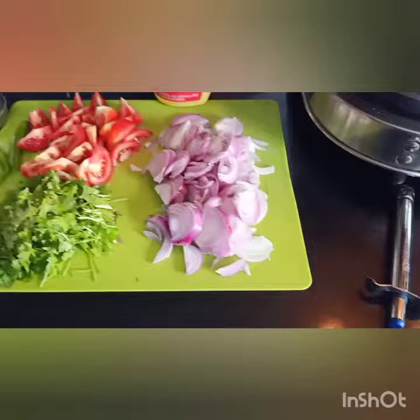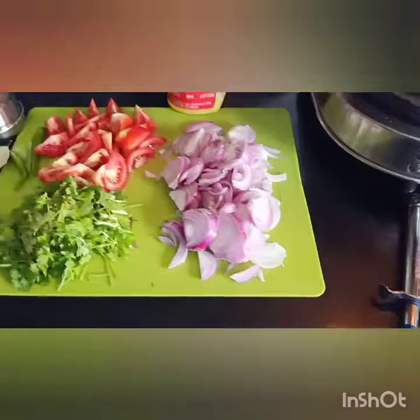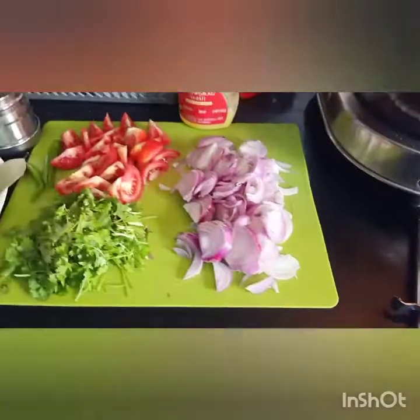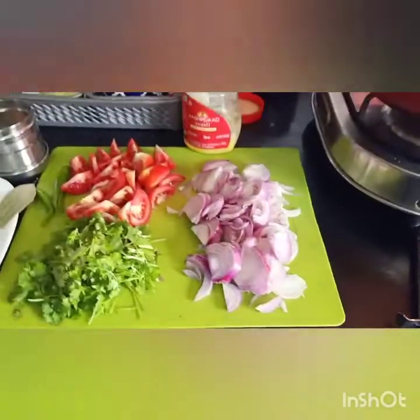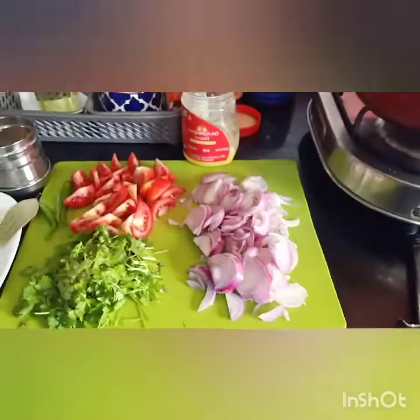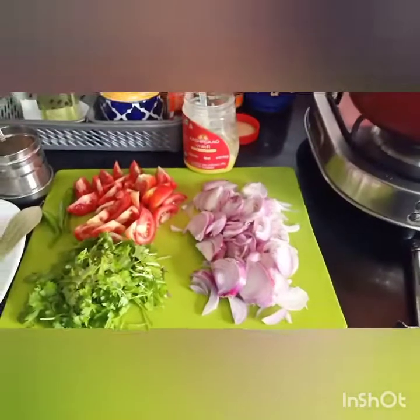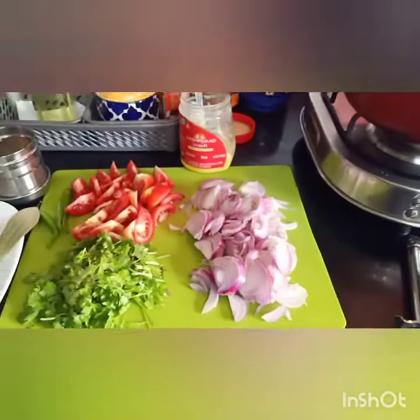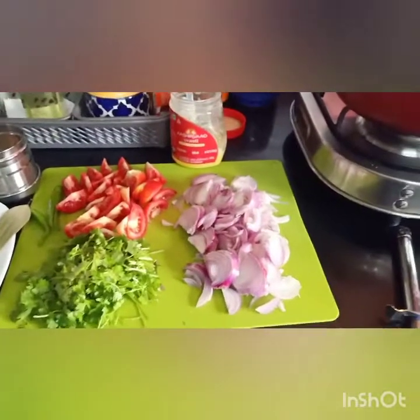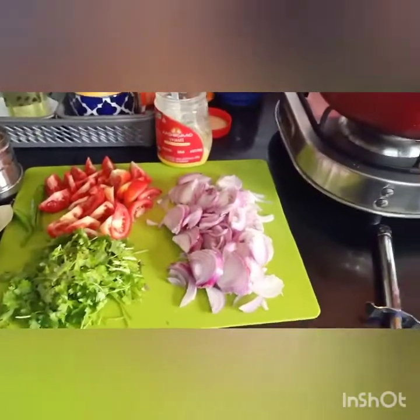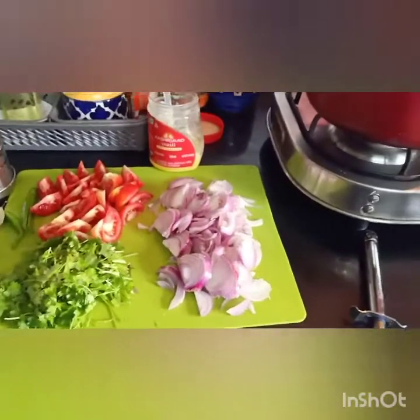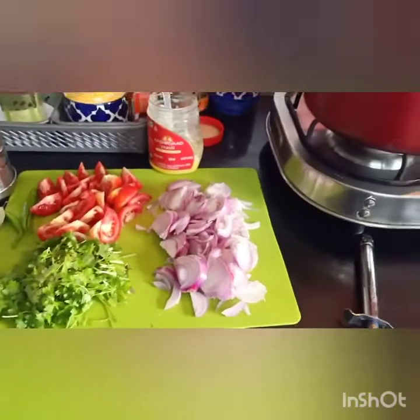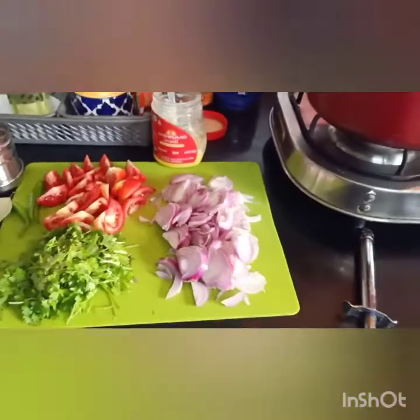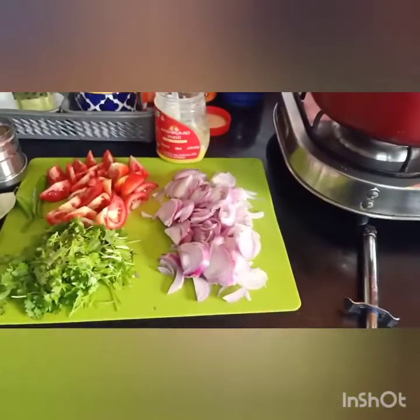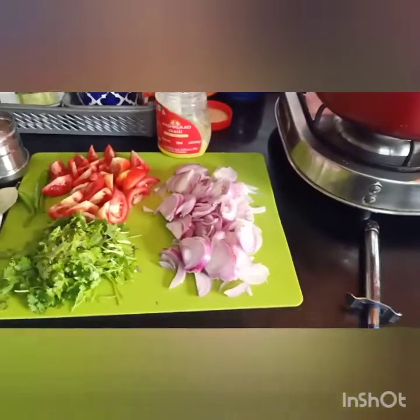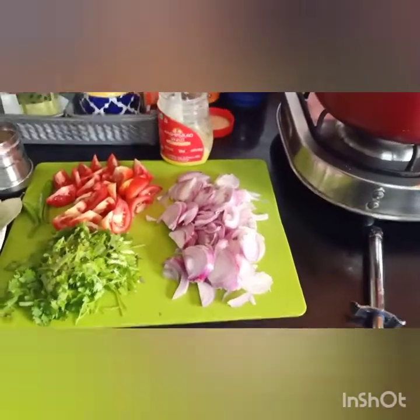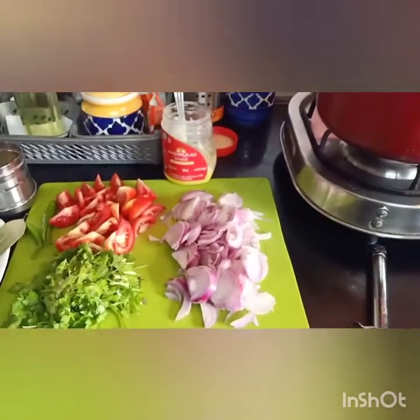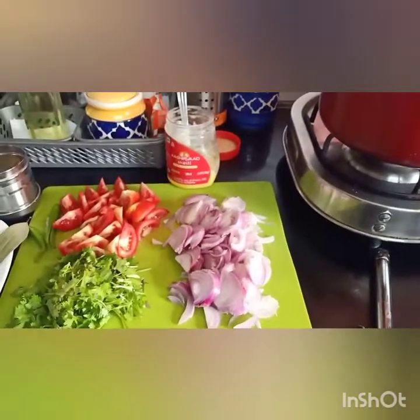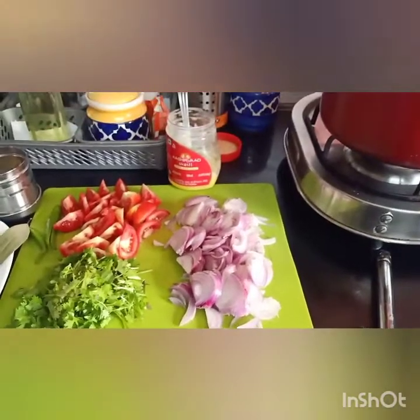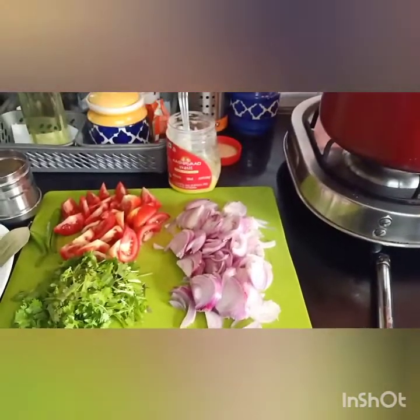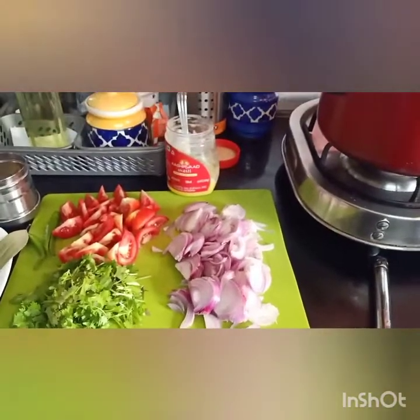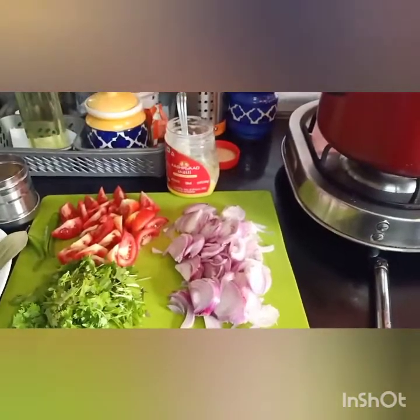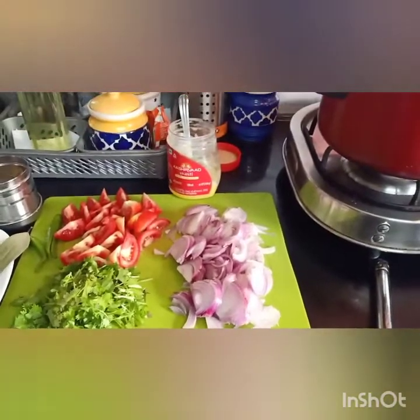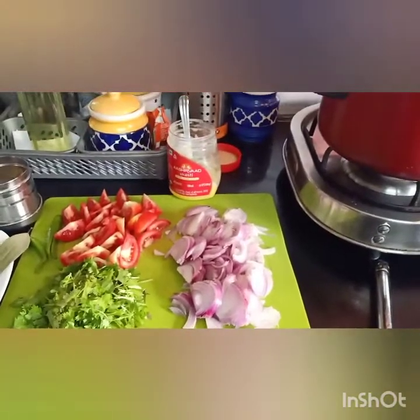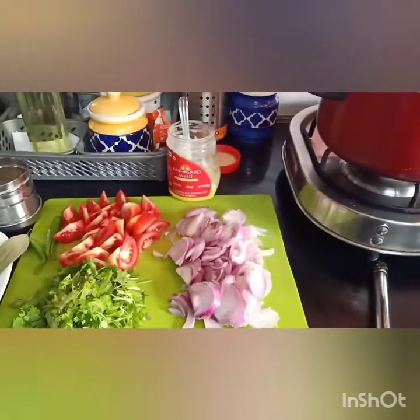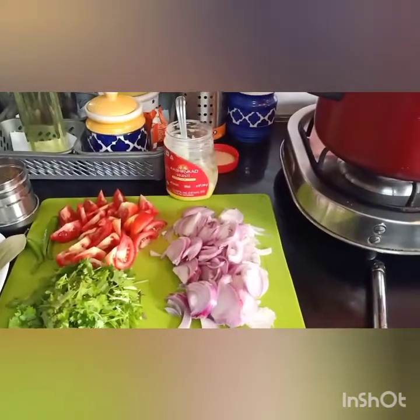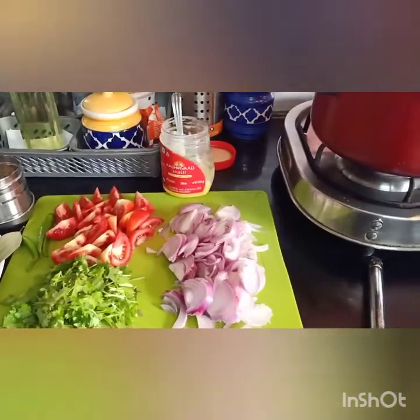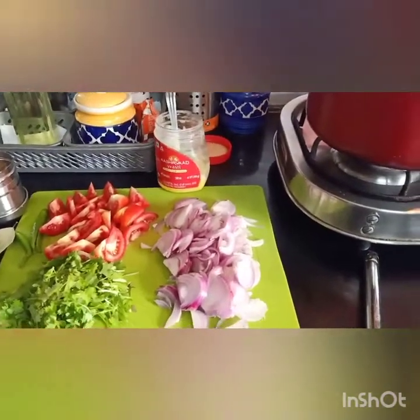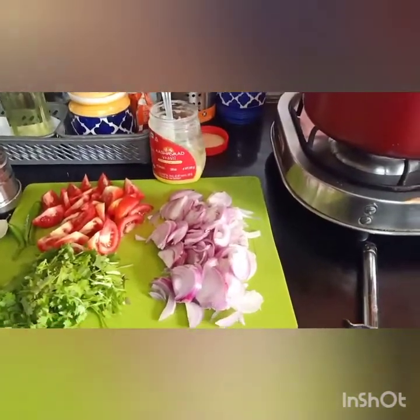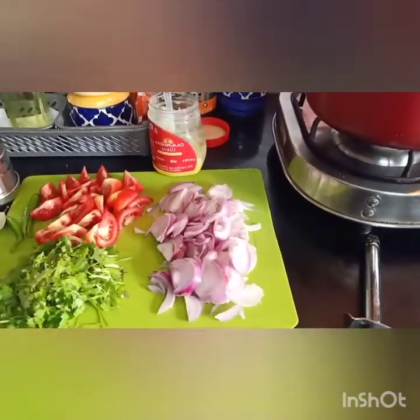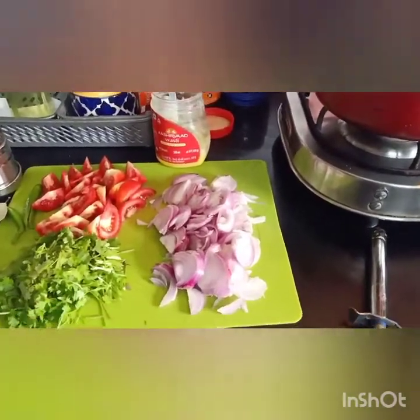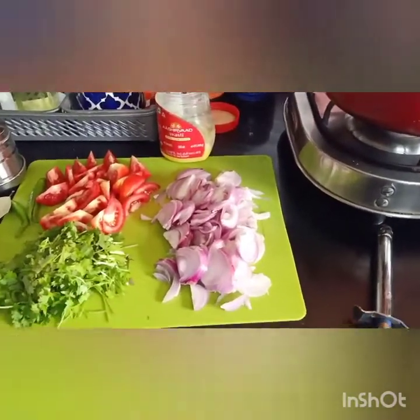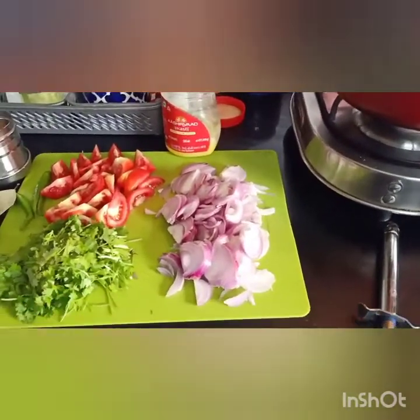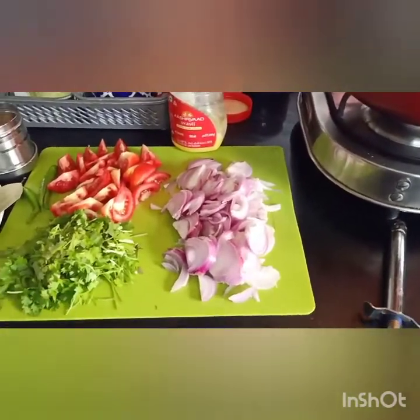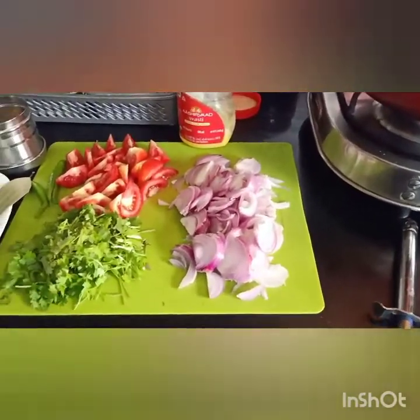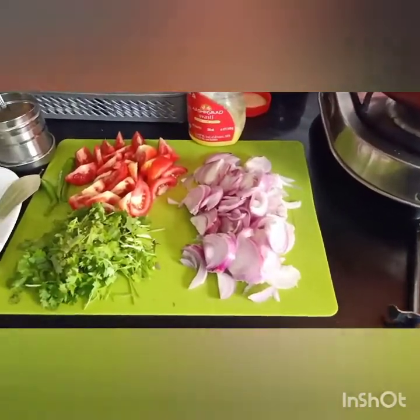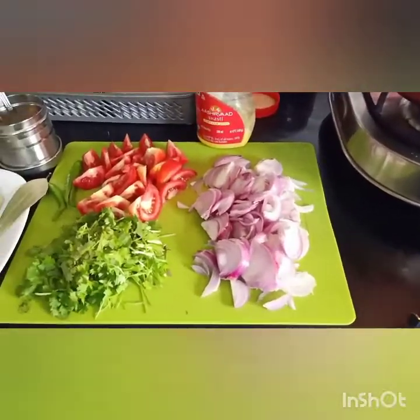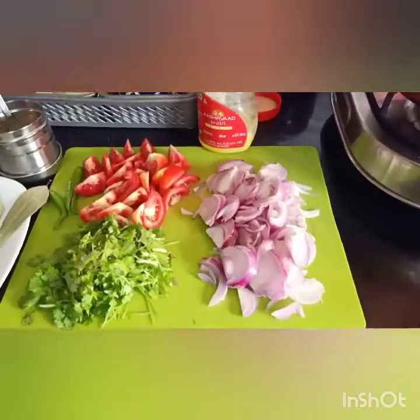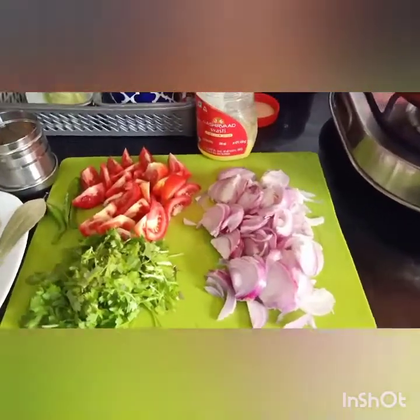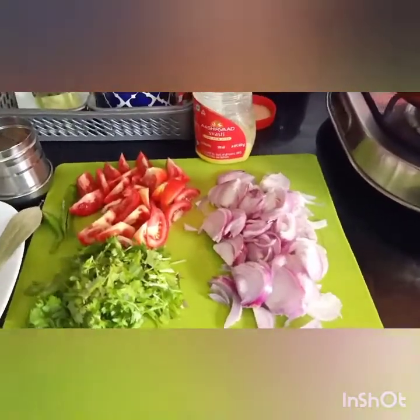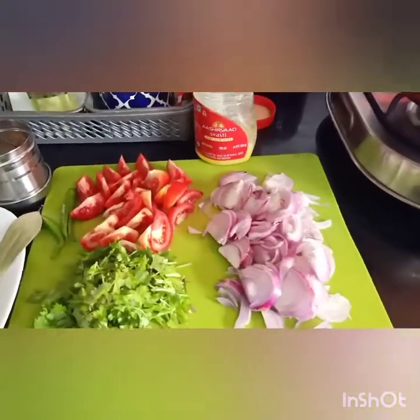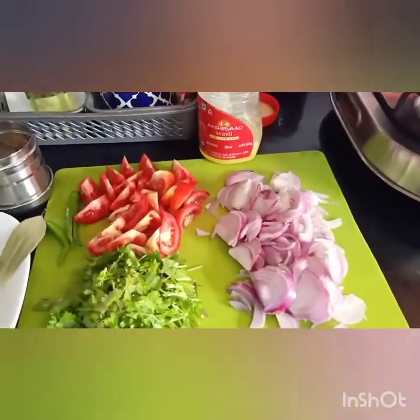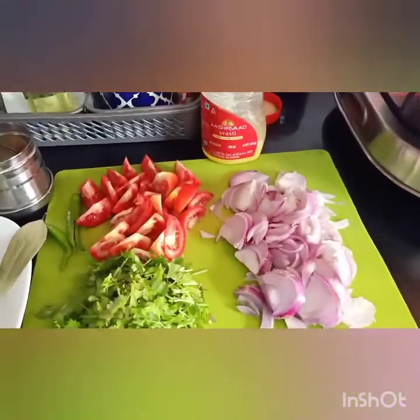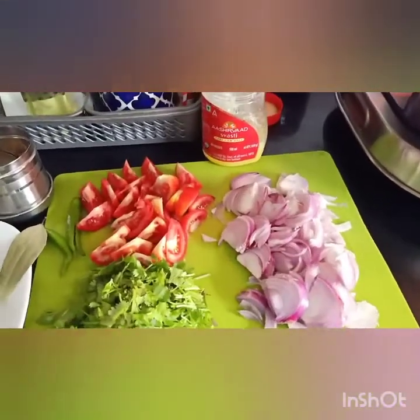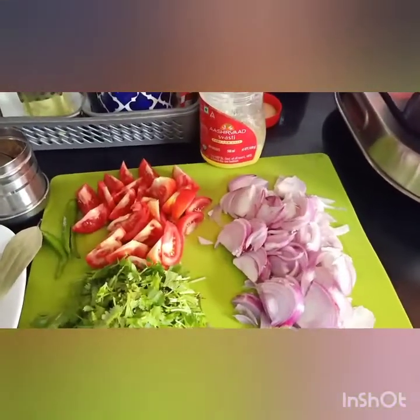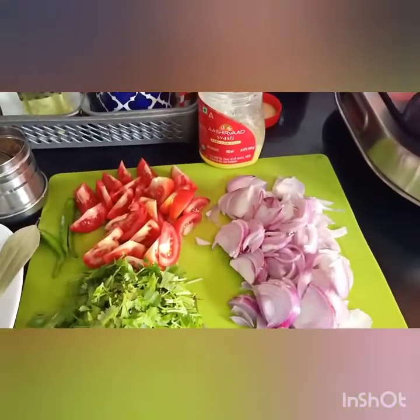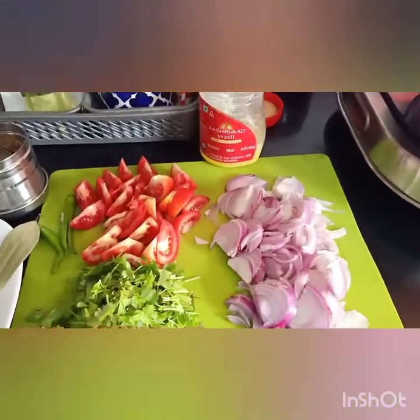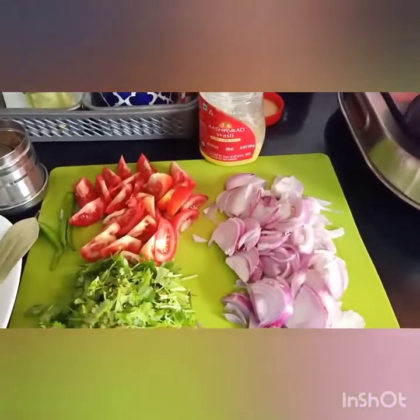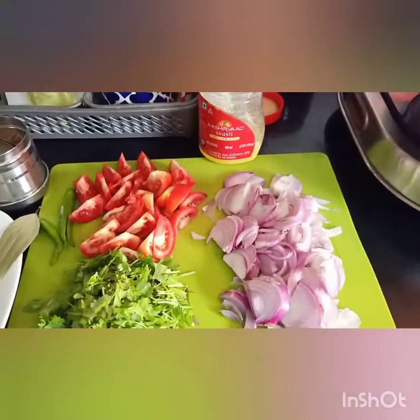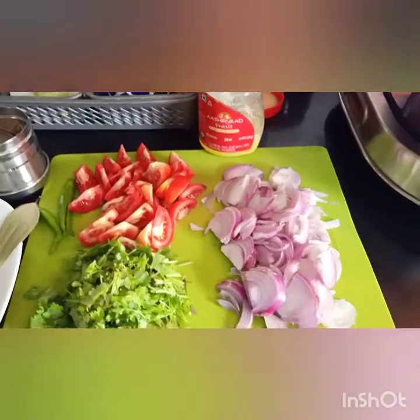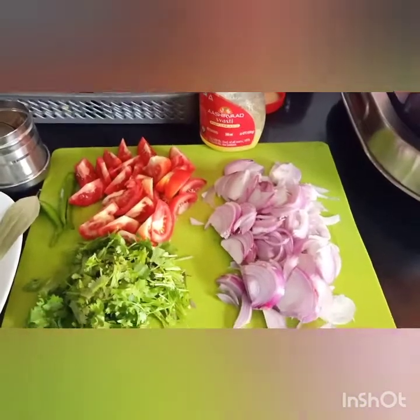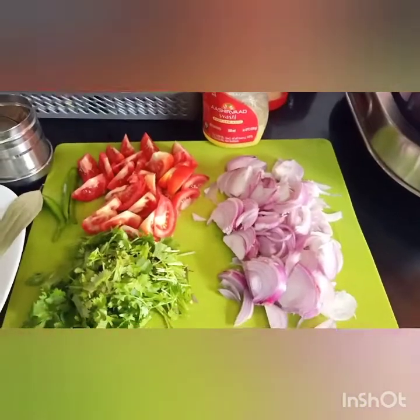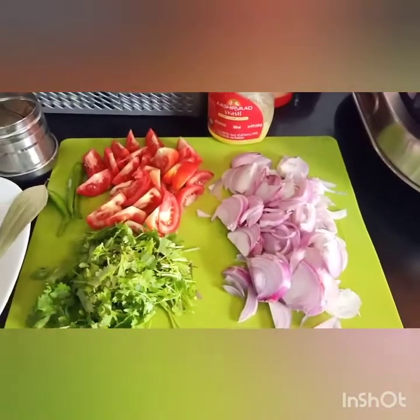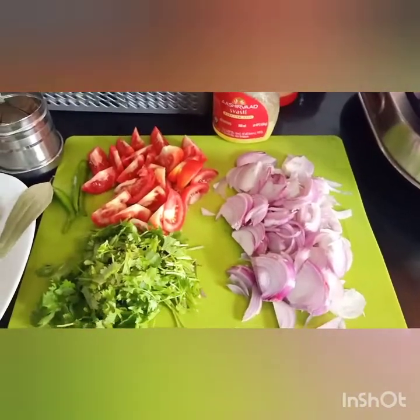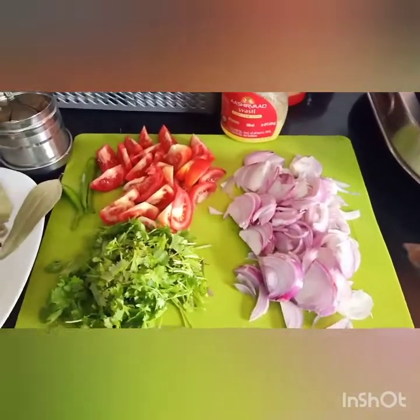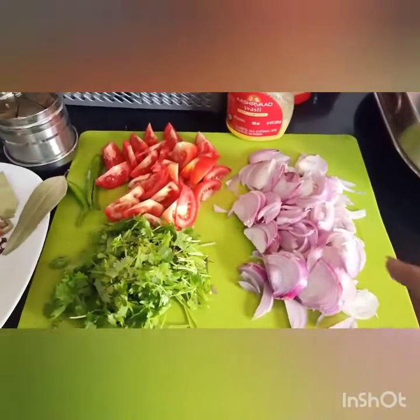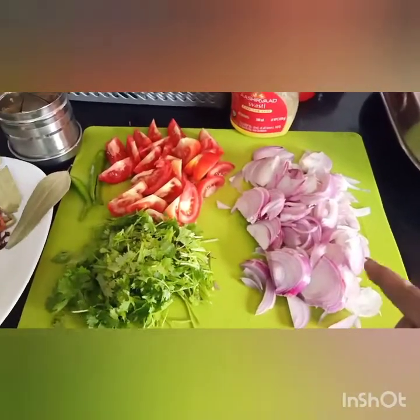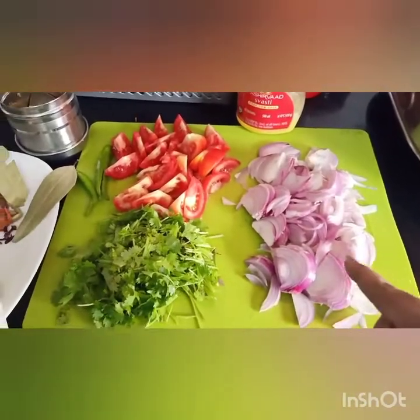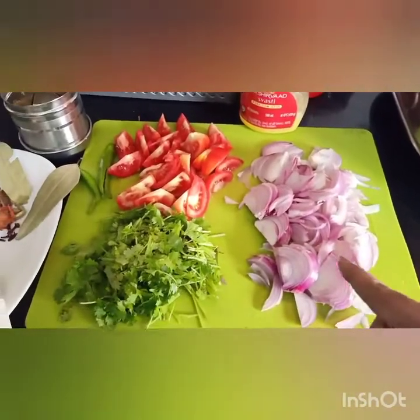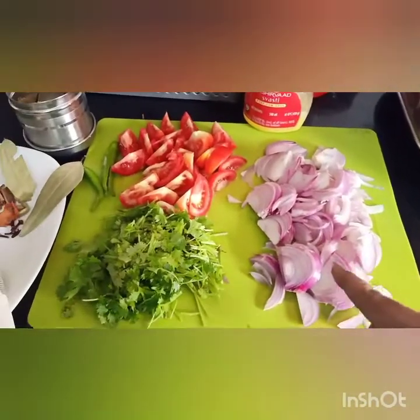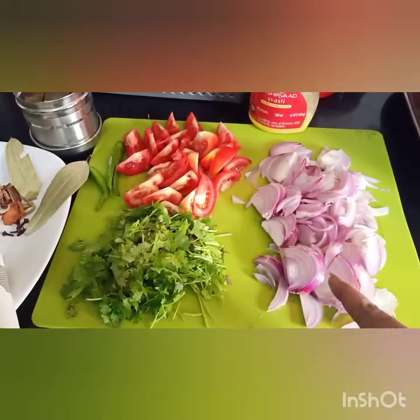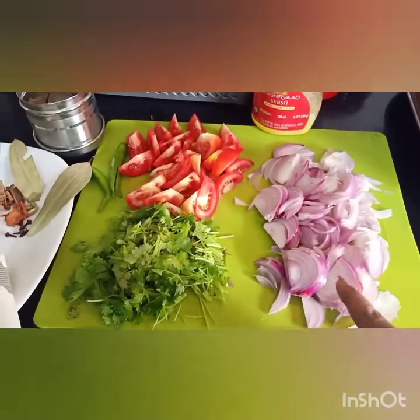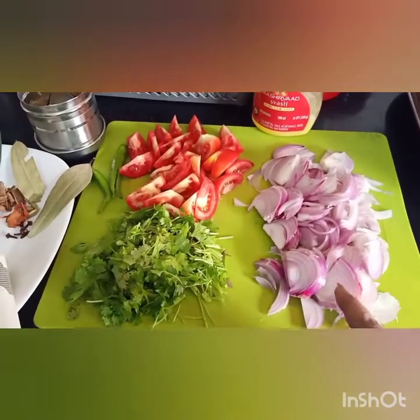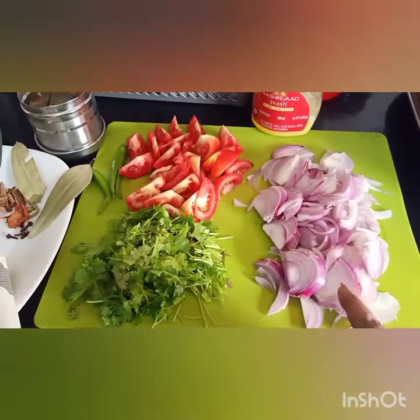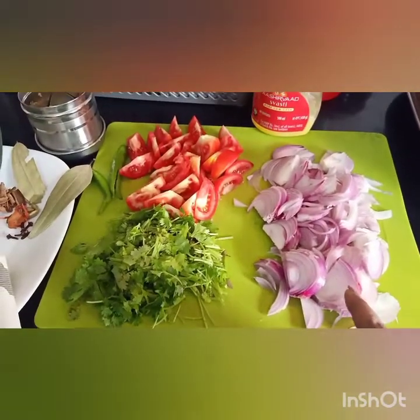Hi all! Today I am going to make a recipe - Biriyani. These are the ingredients.